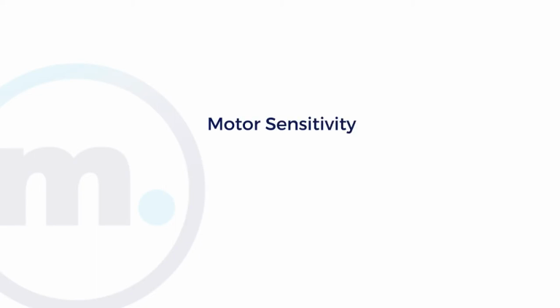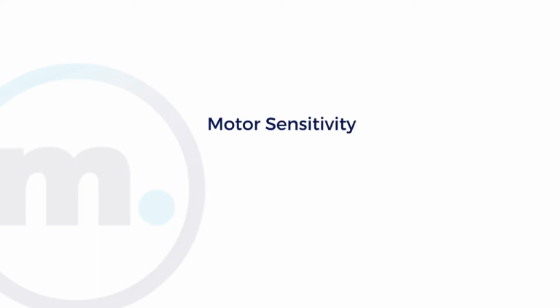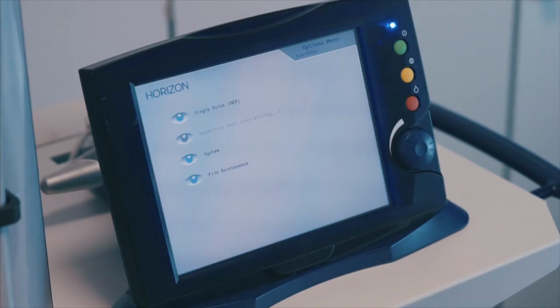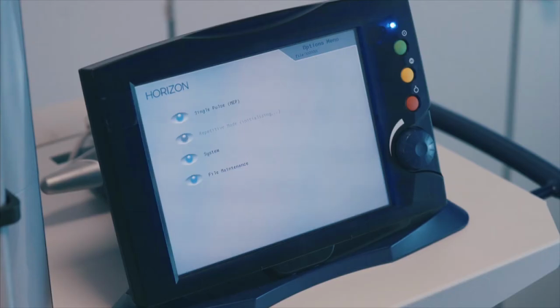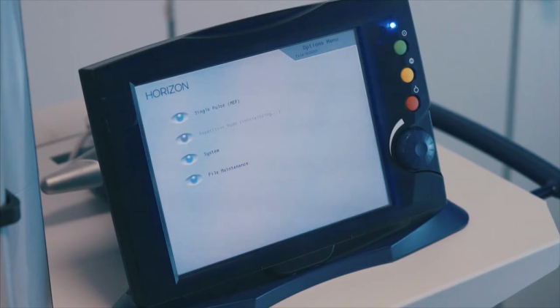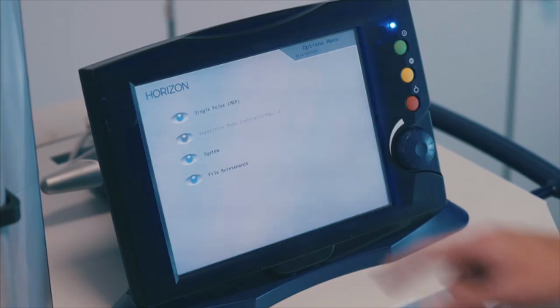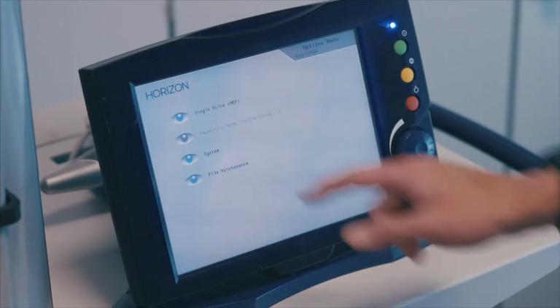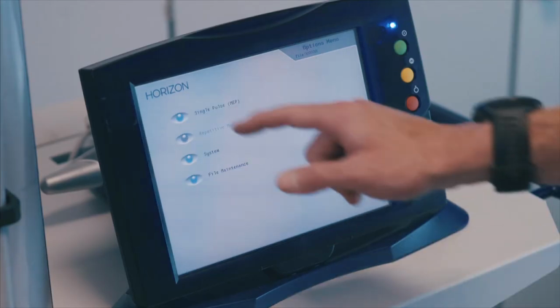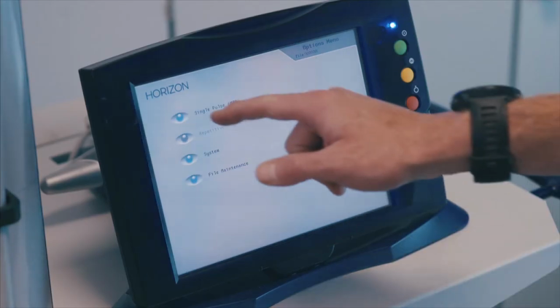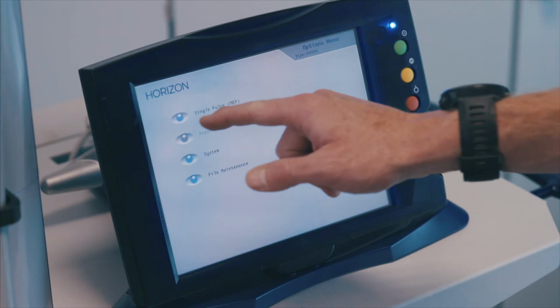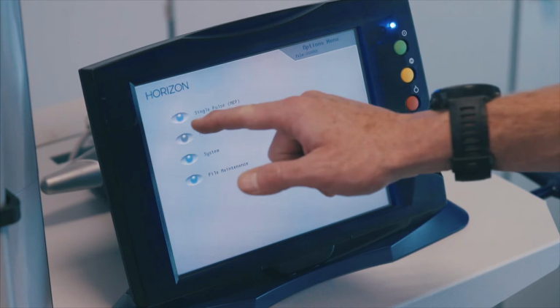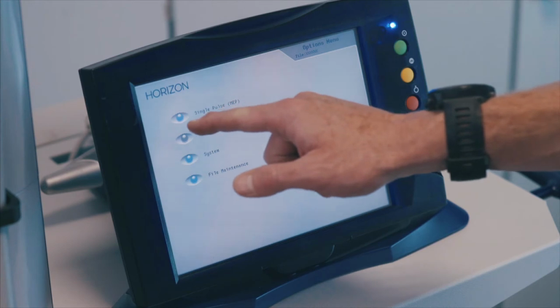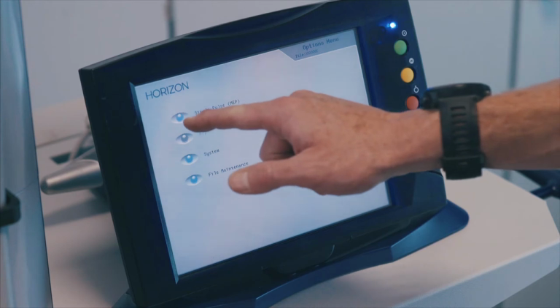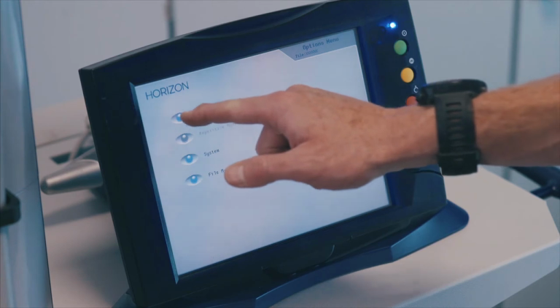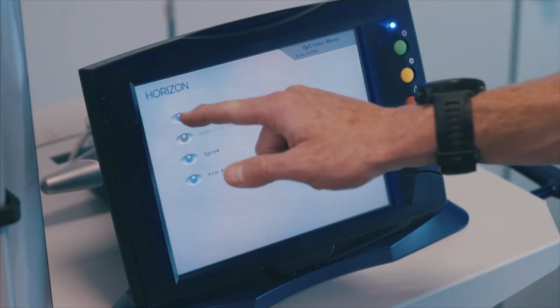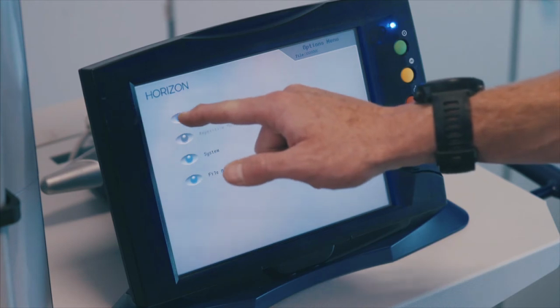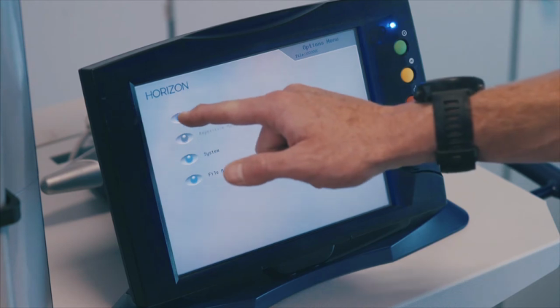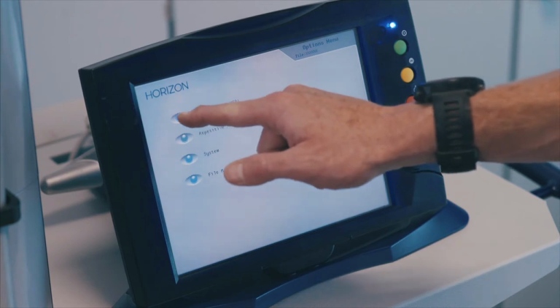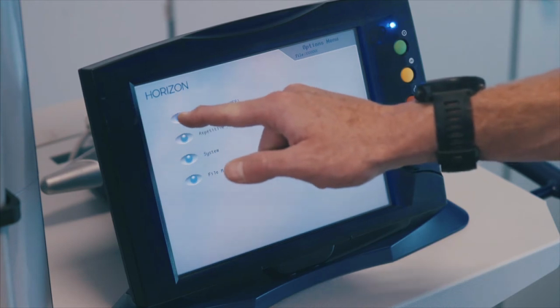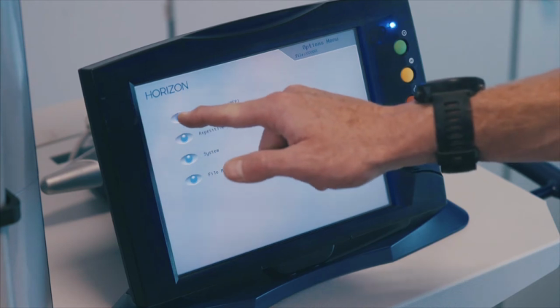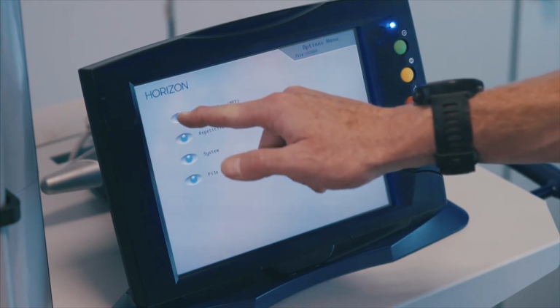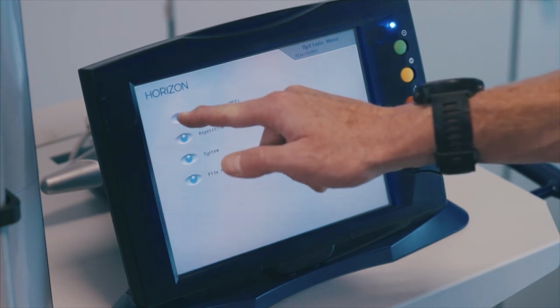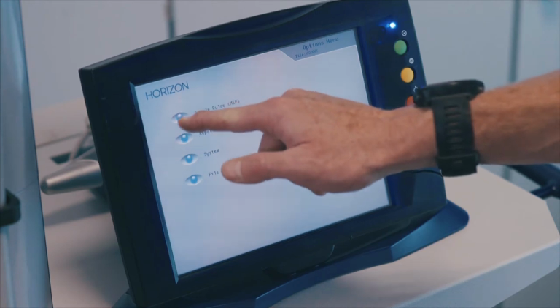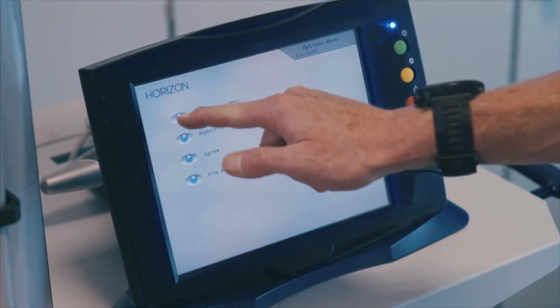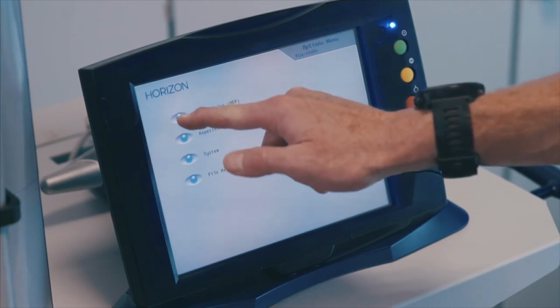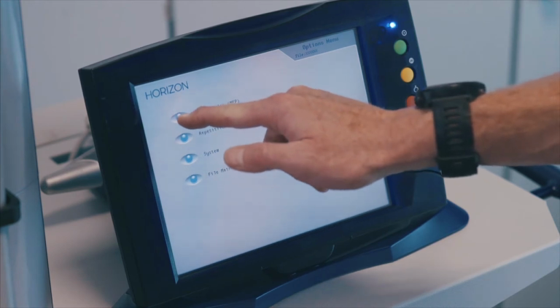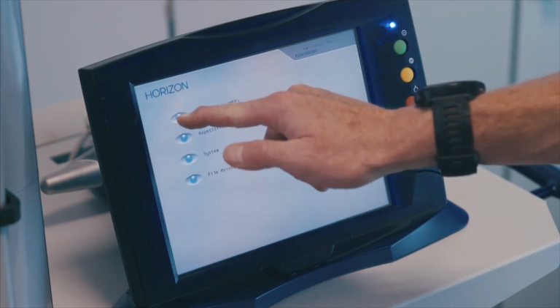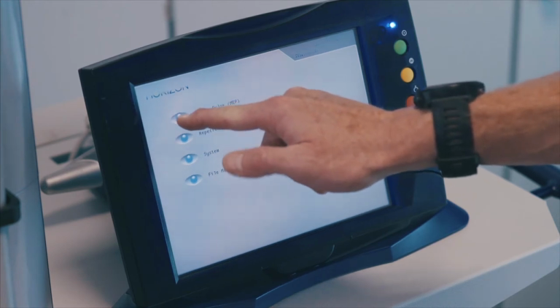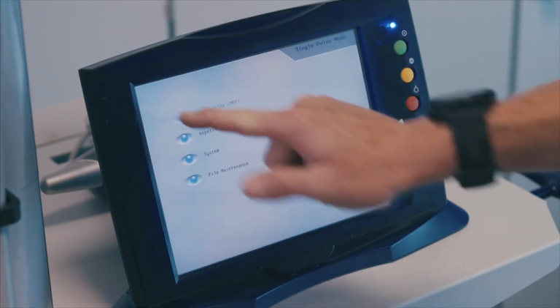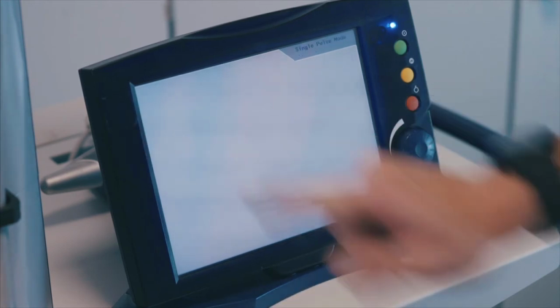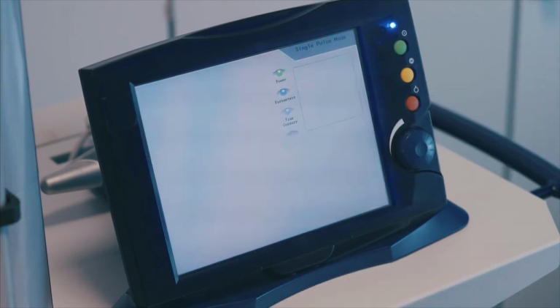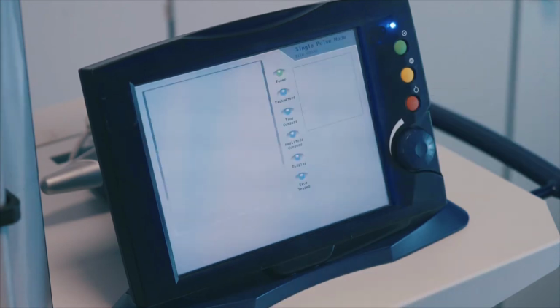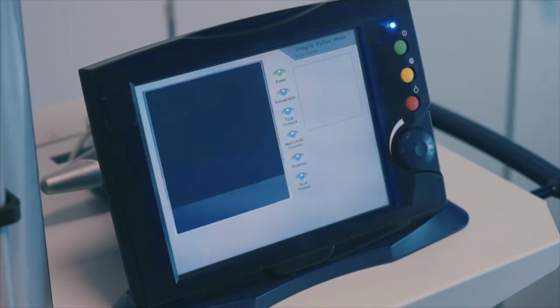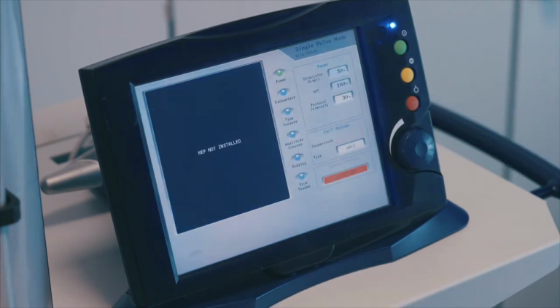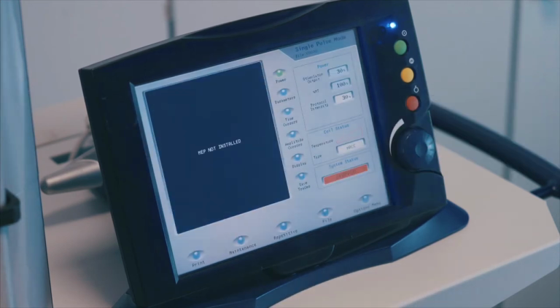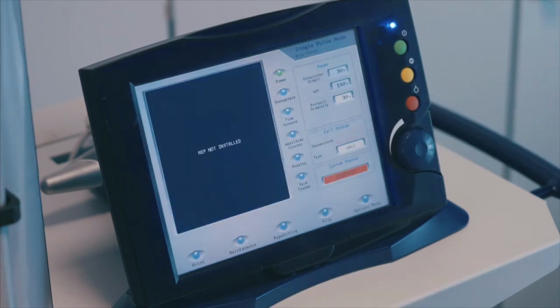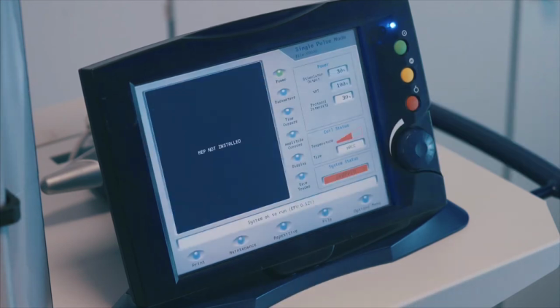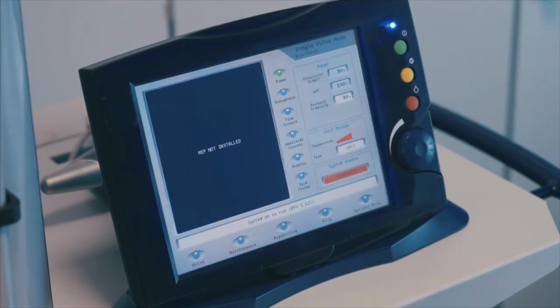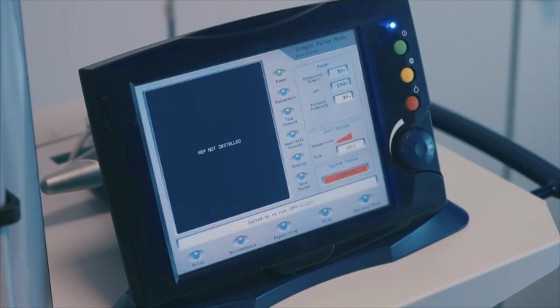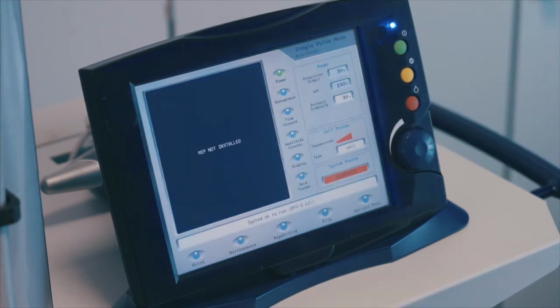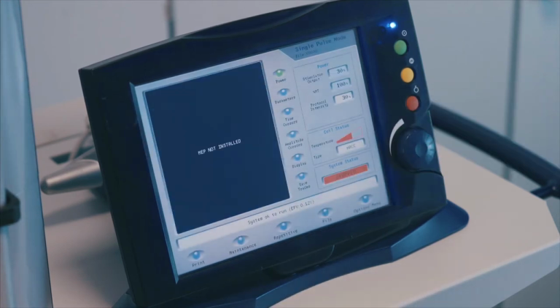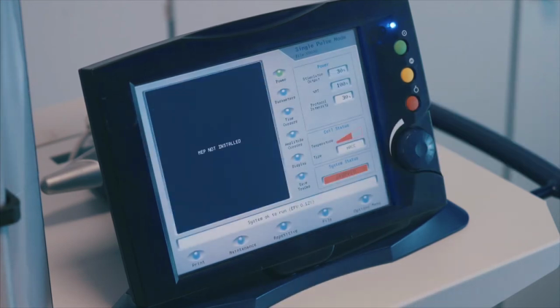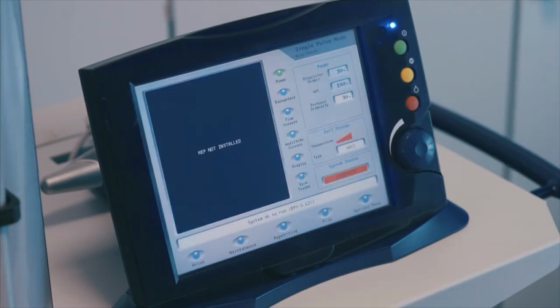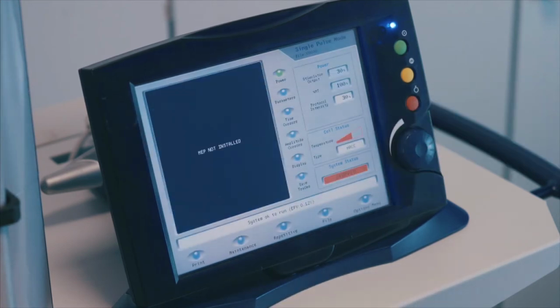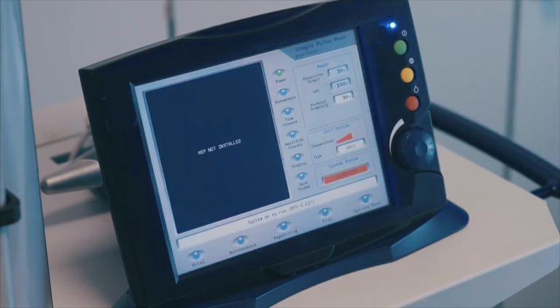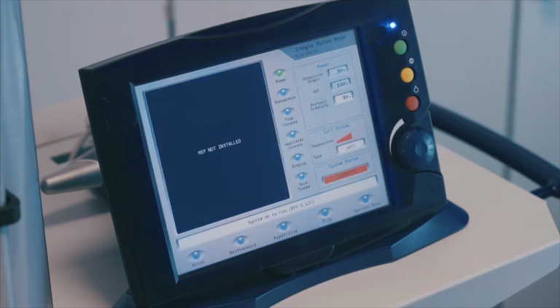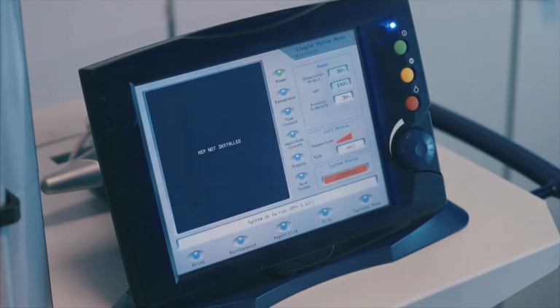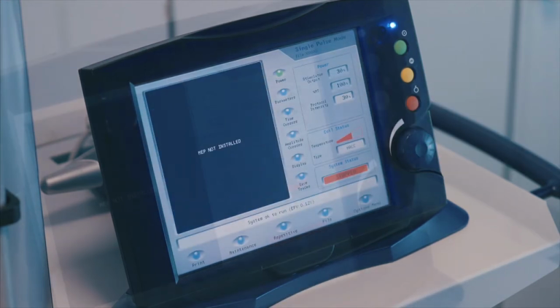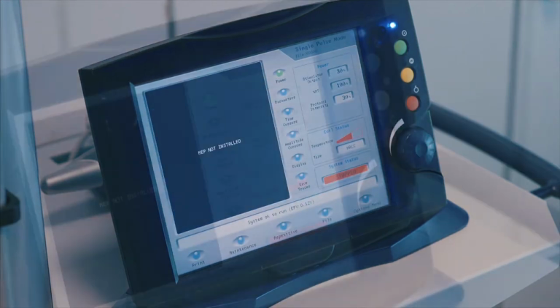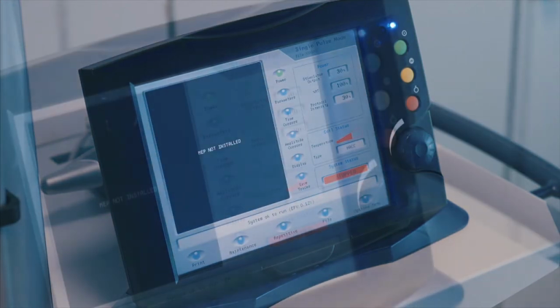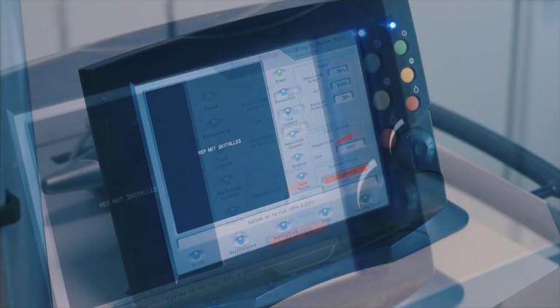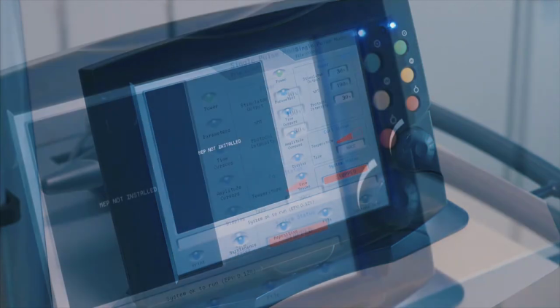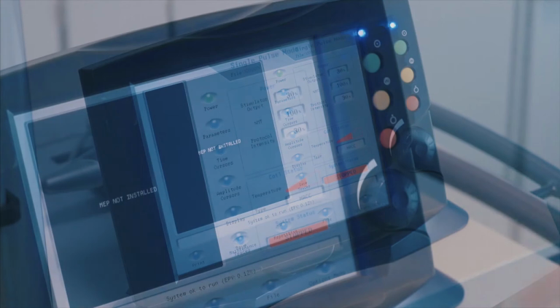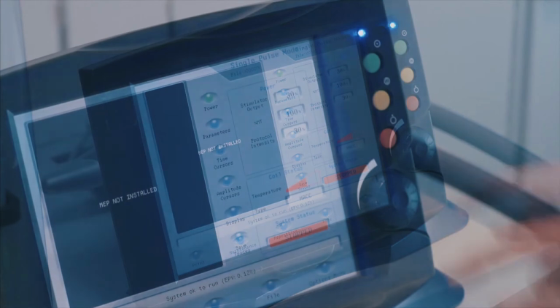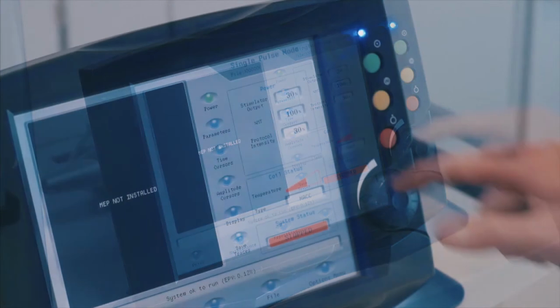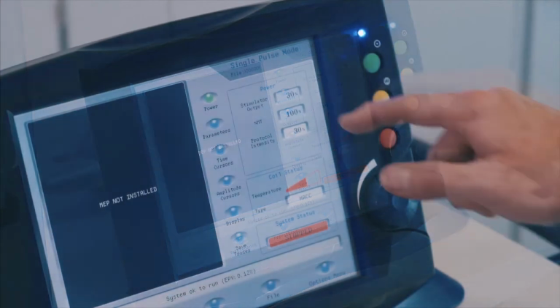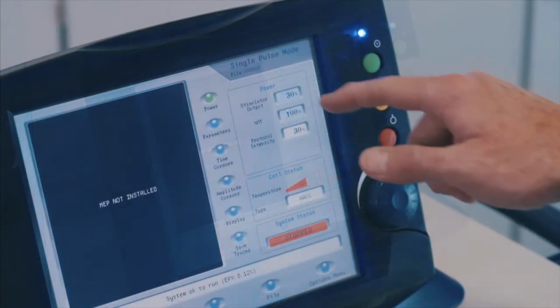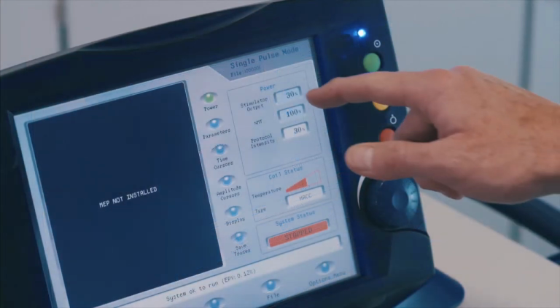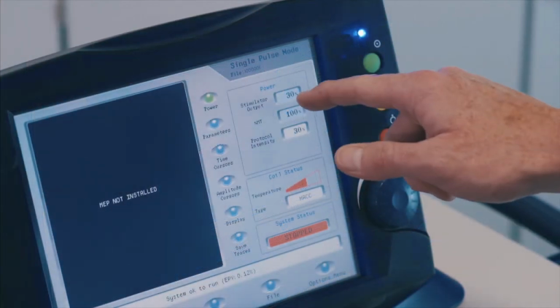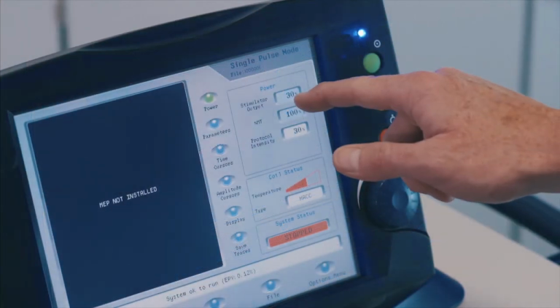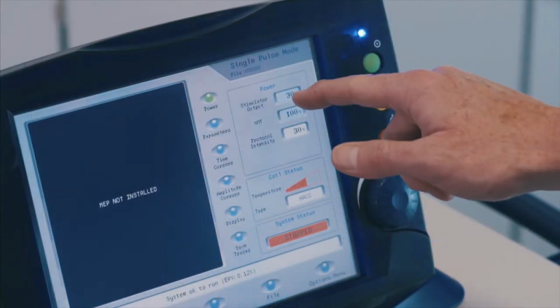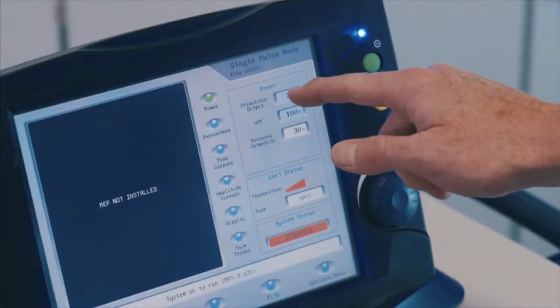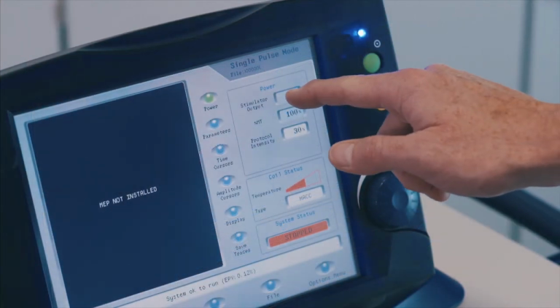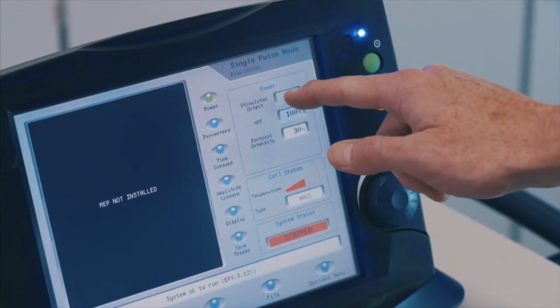From the main options menu, select single pulse. Select the power window and adjust to 50%.